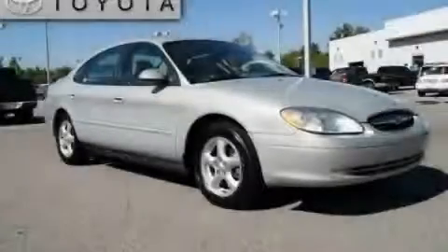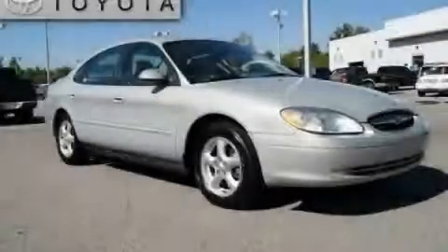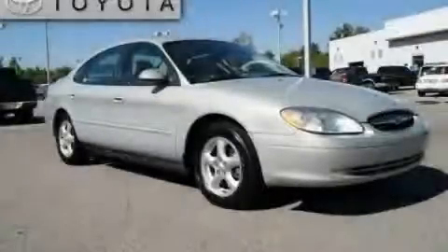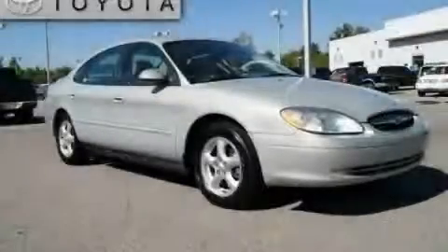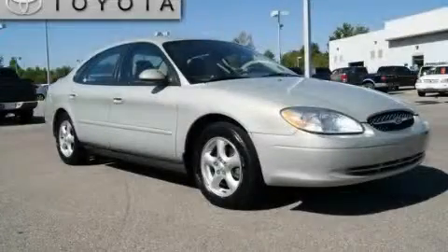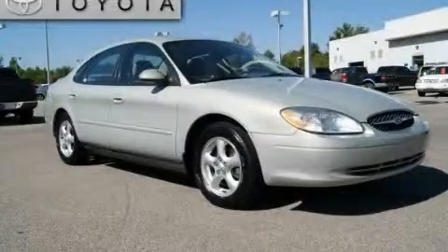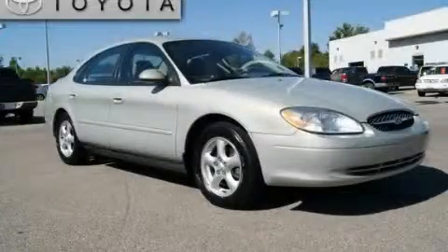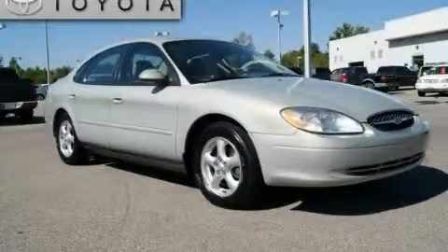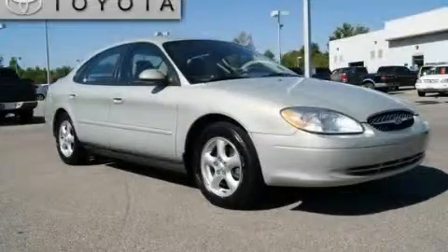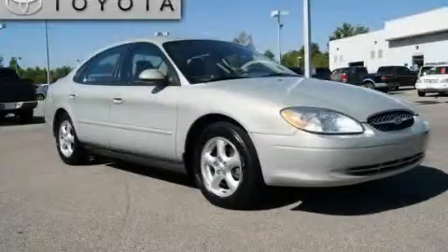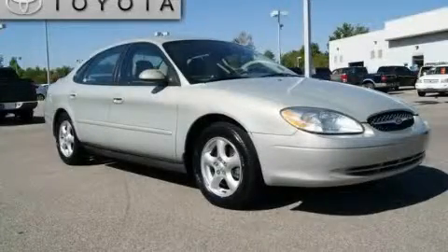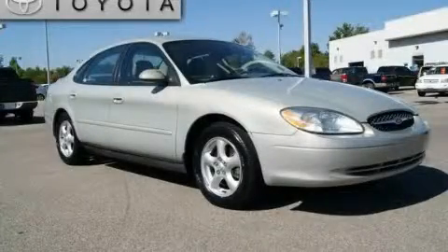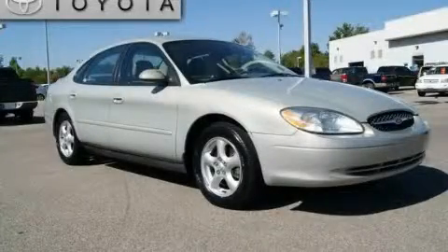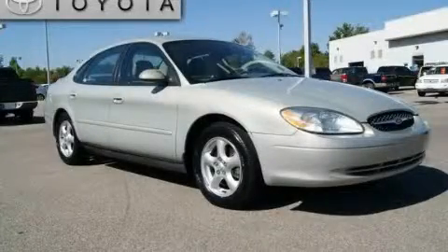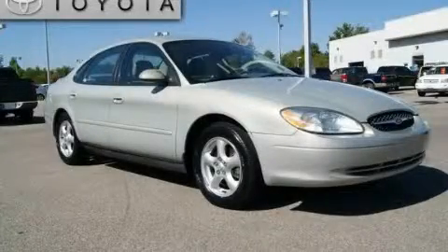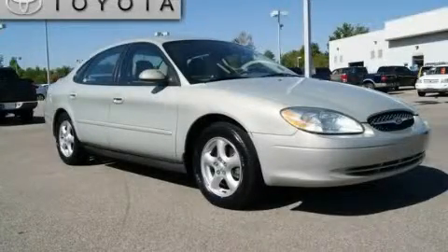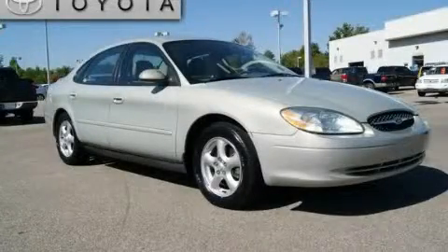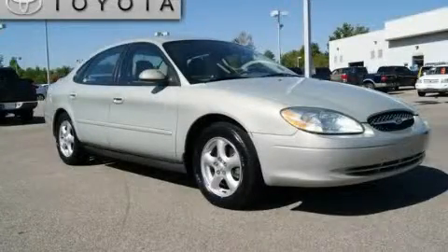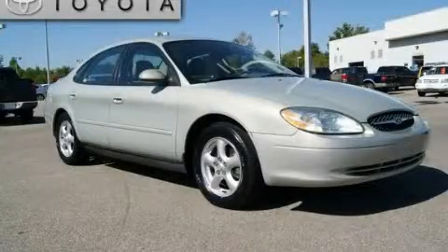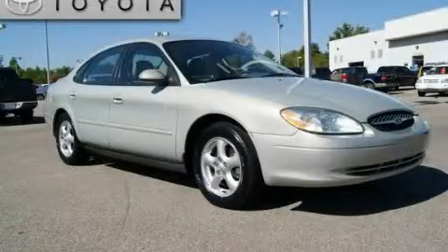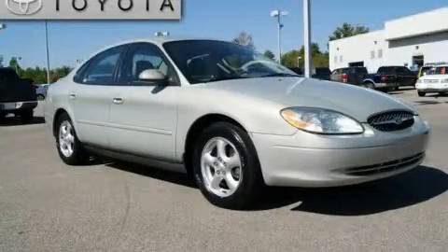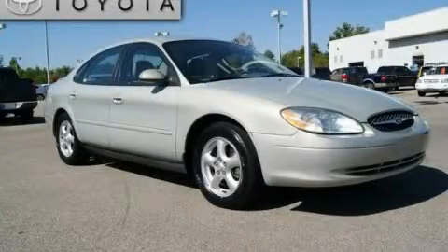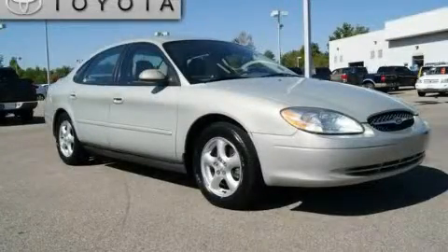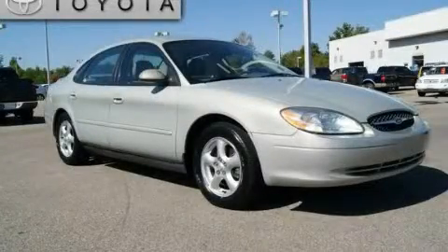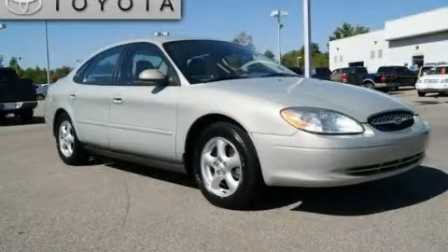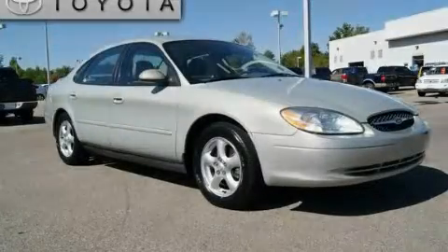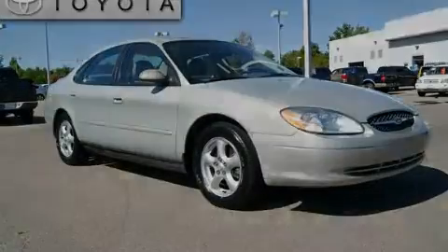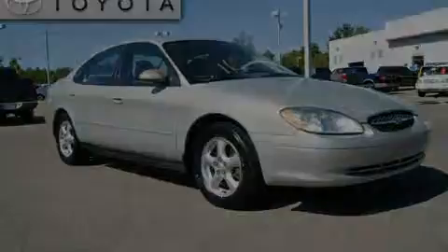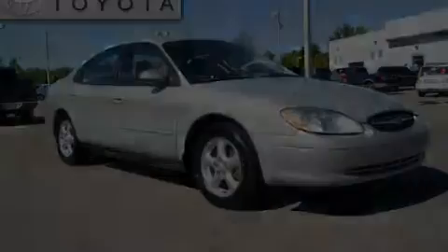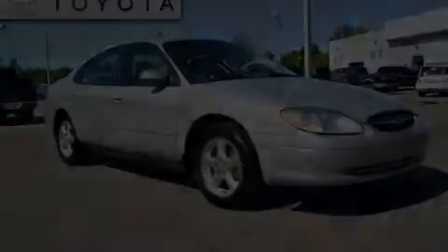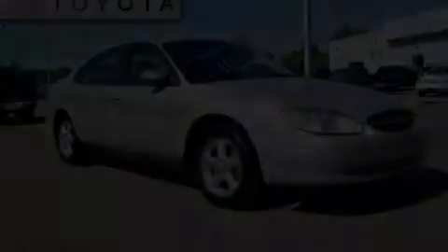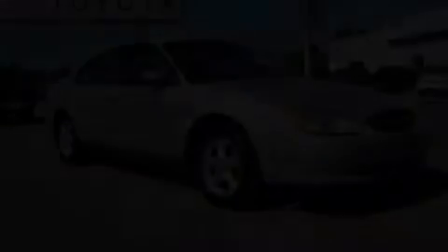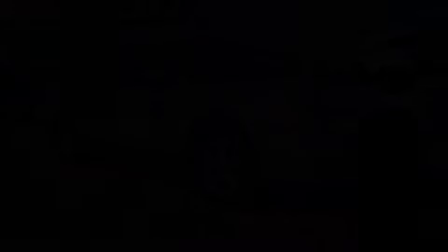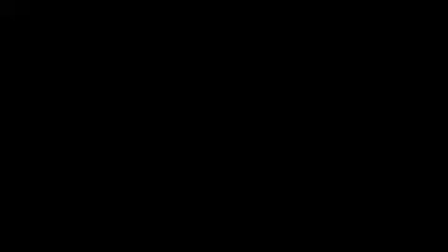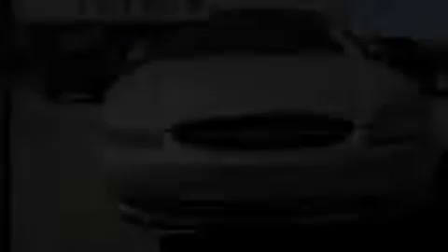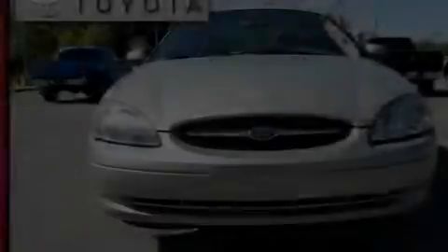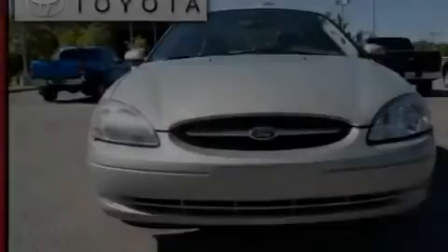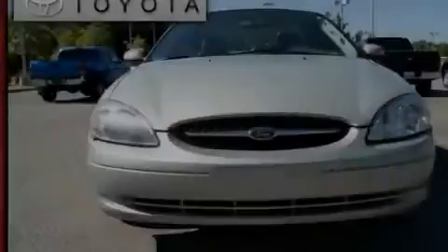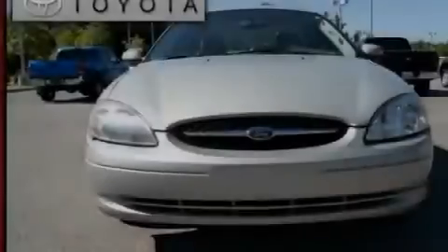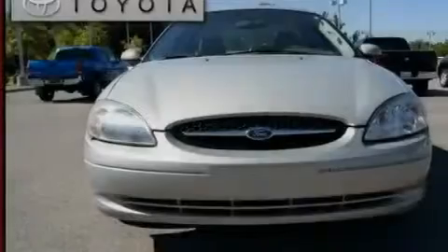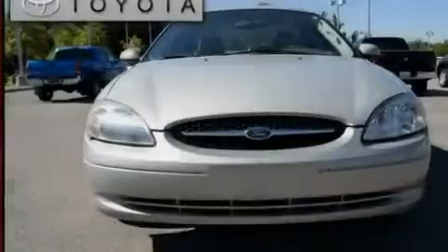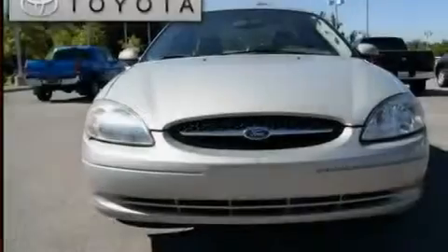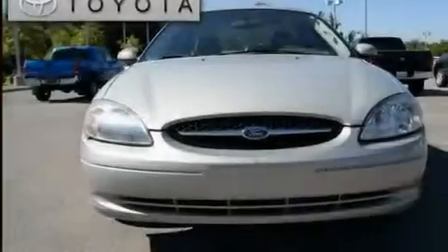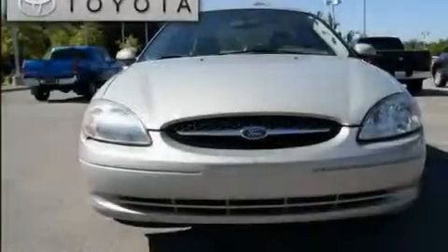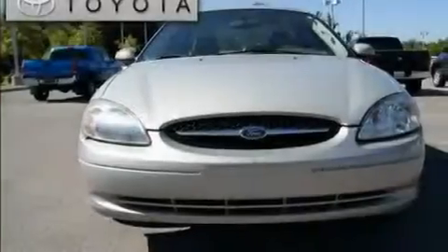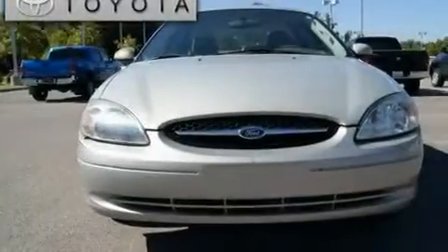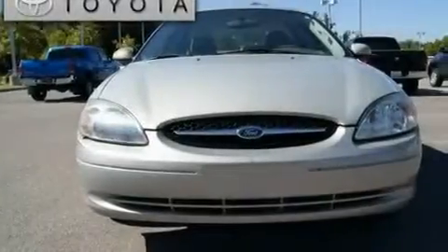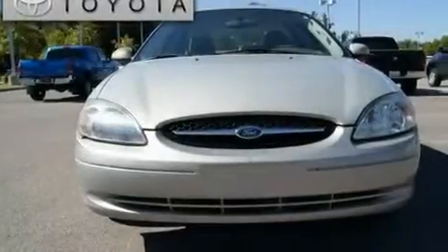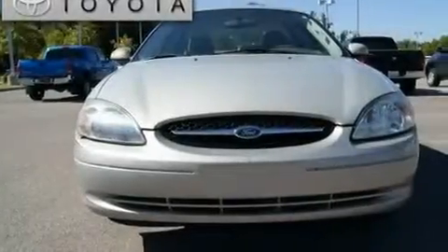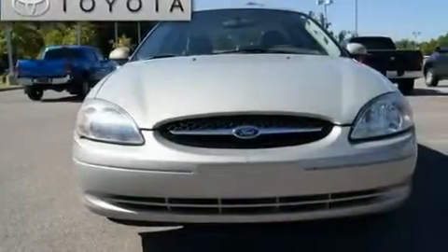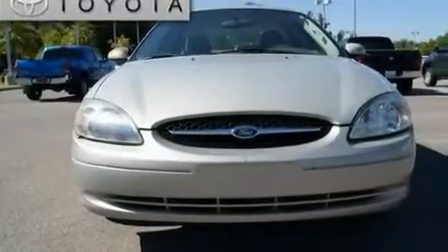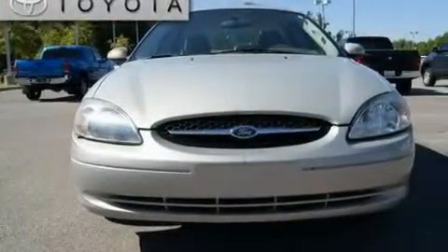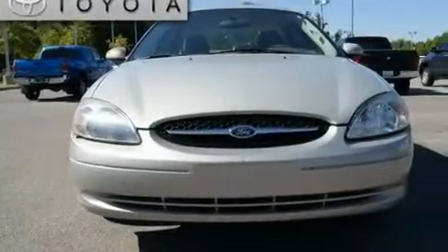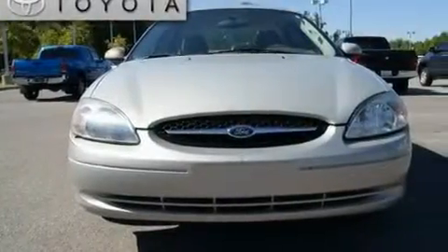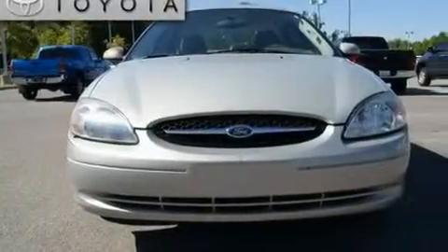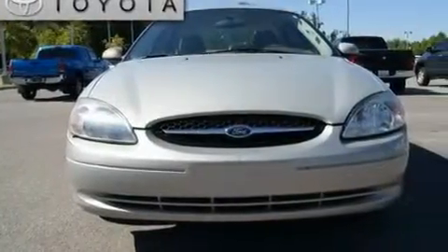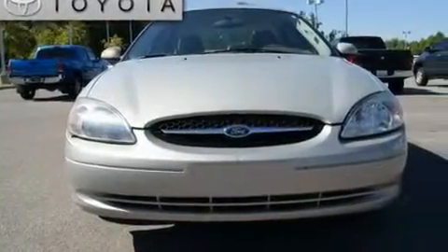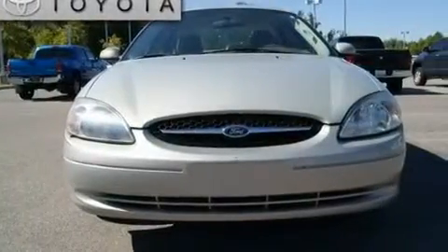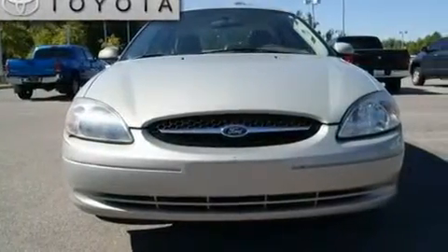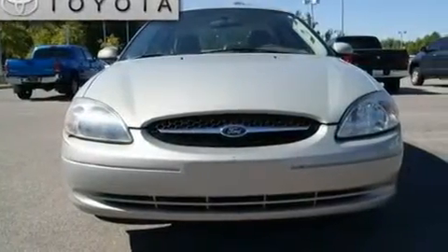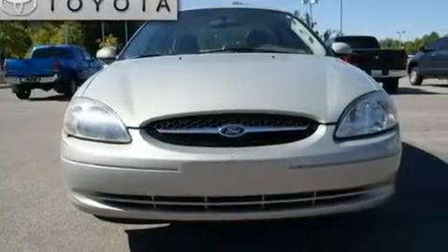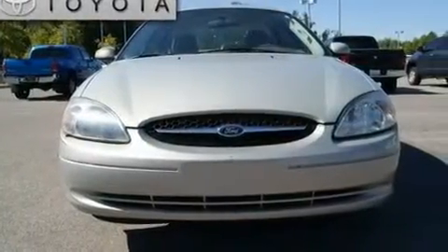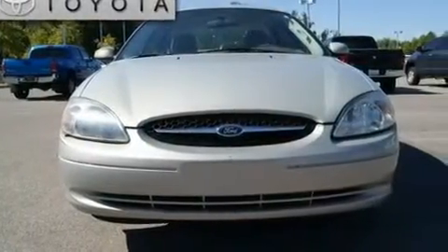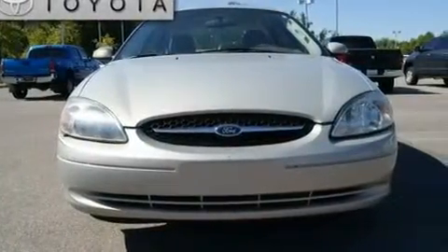This is a 2003 Ford Taurus. It has a 3.0-liter six-cylinder engine and an automatic transmission.